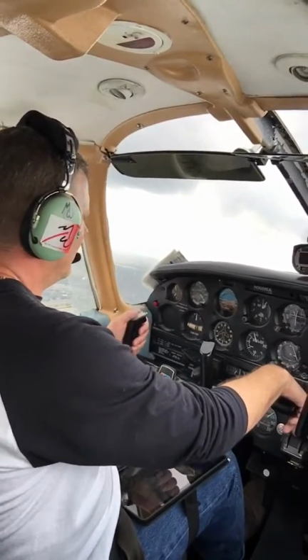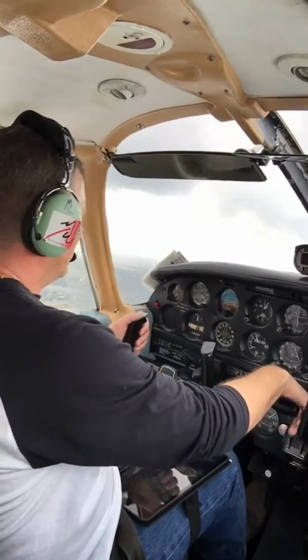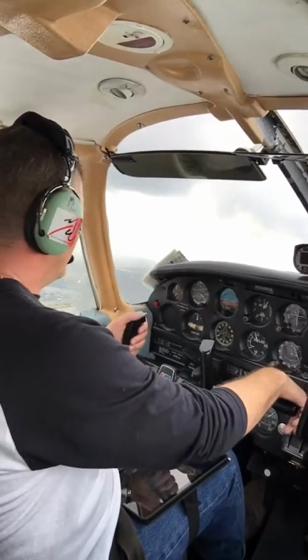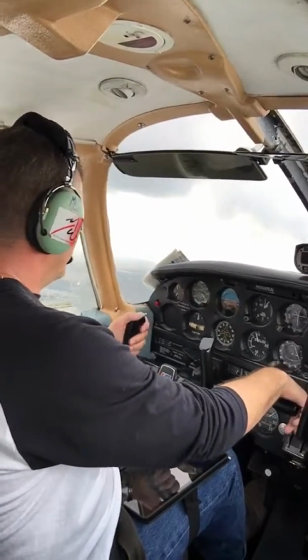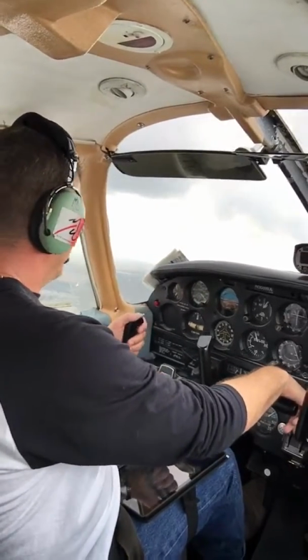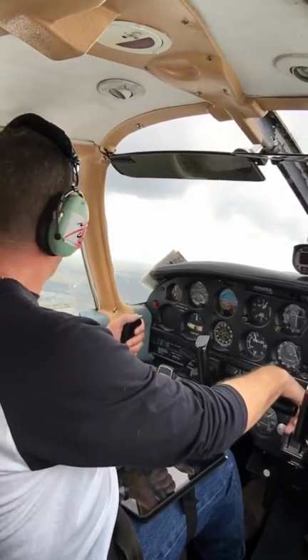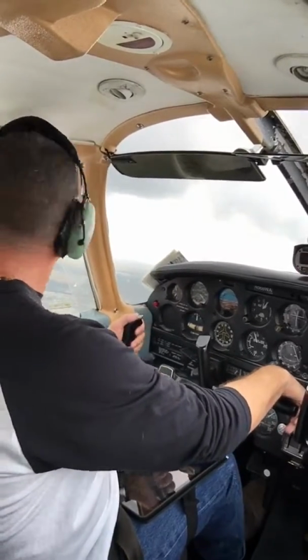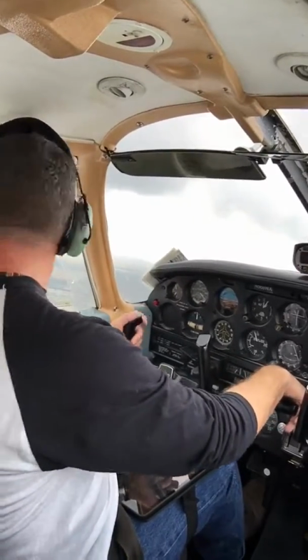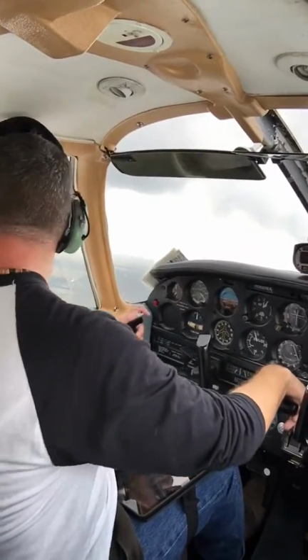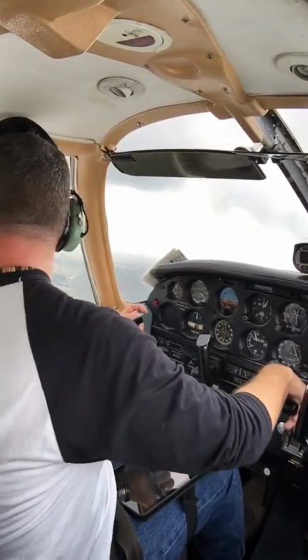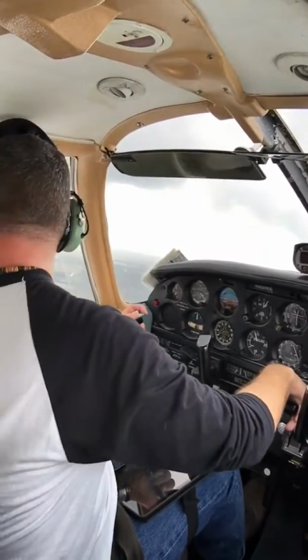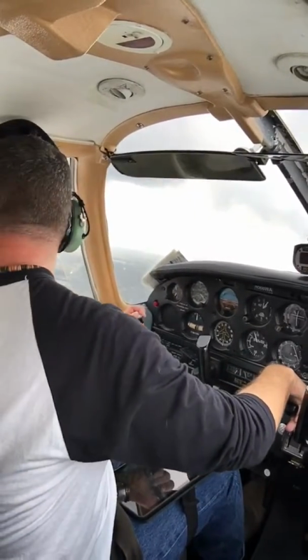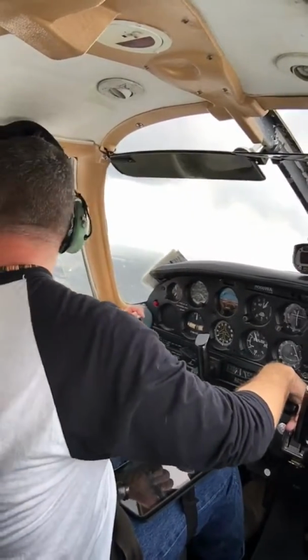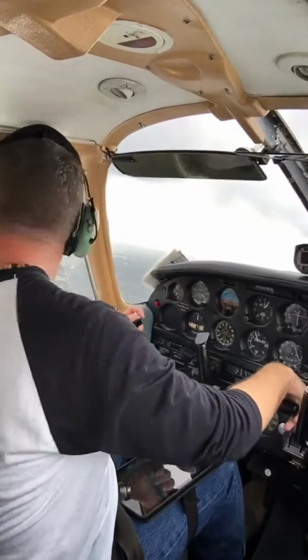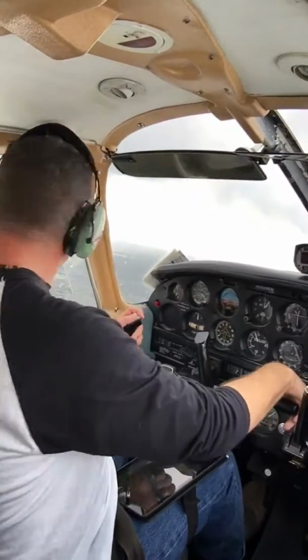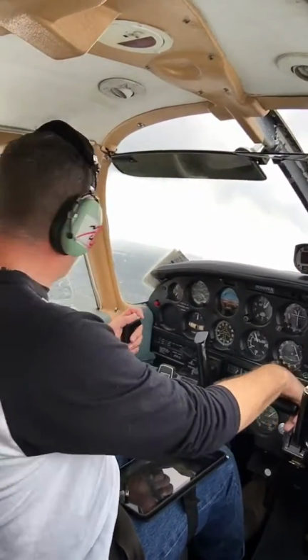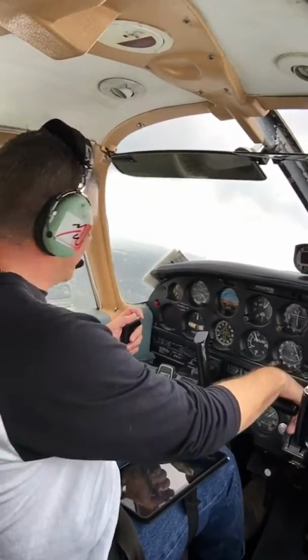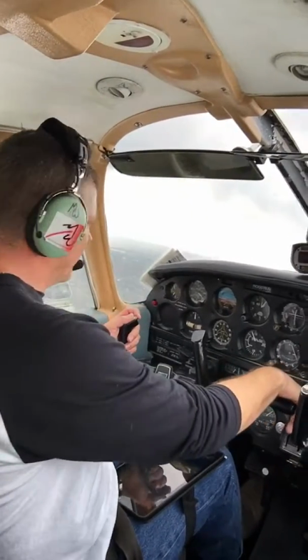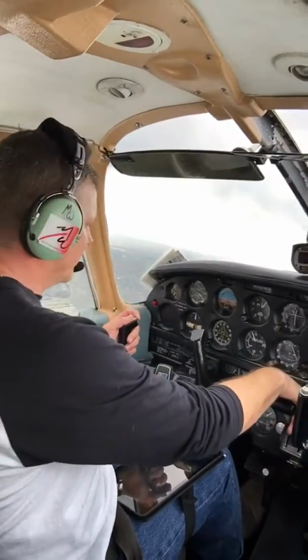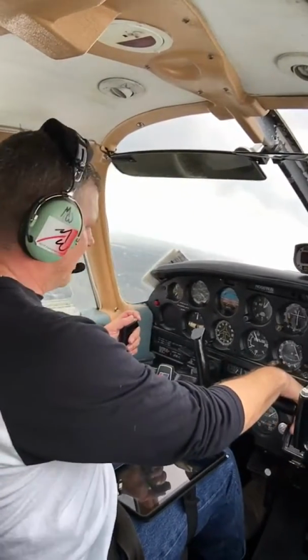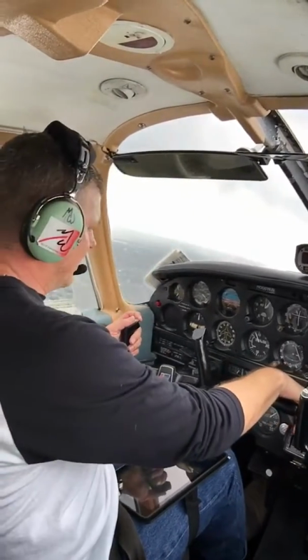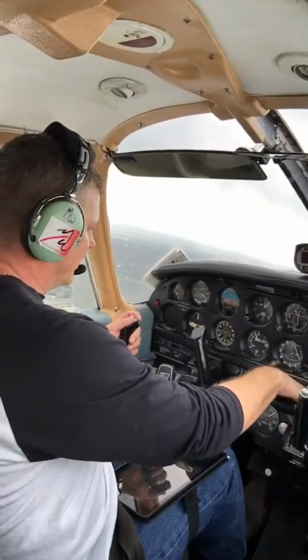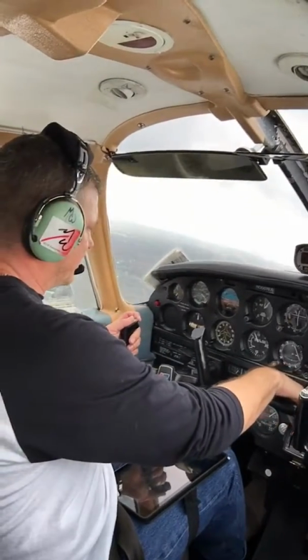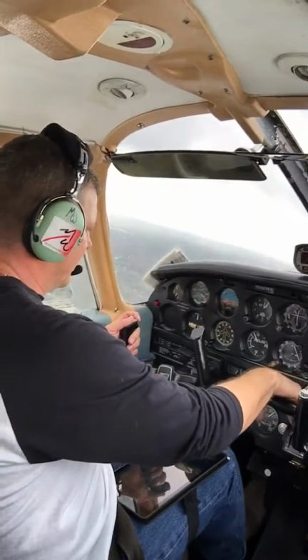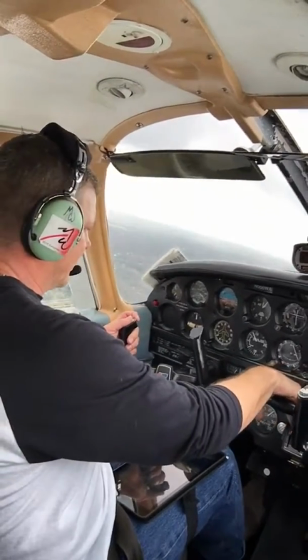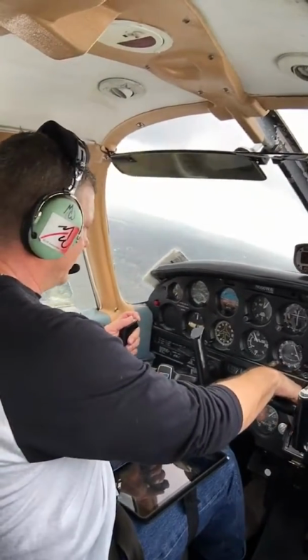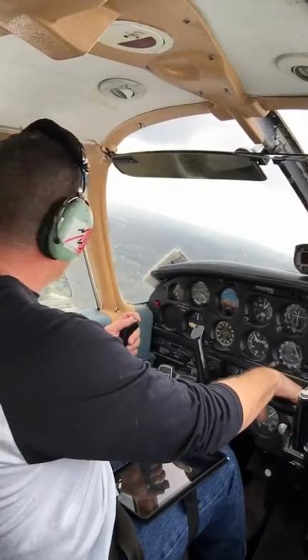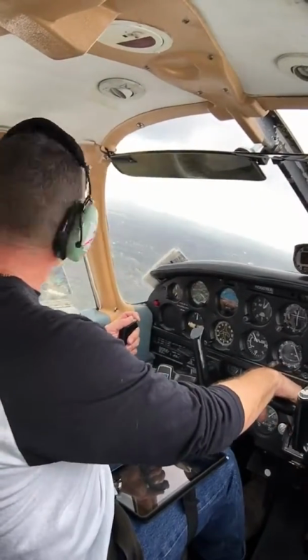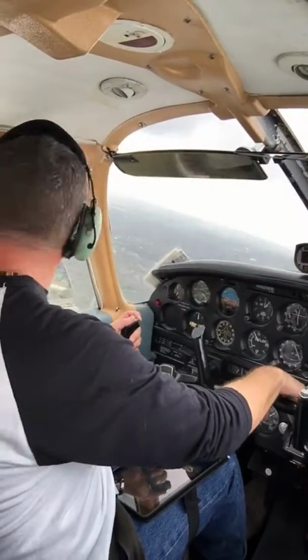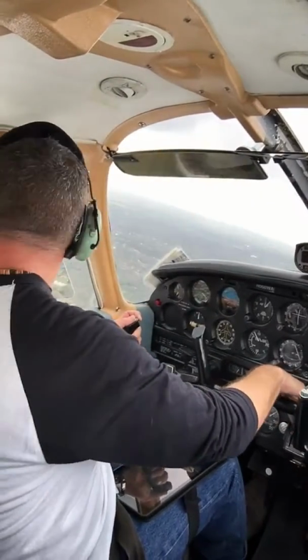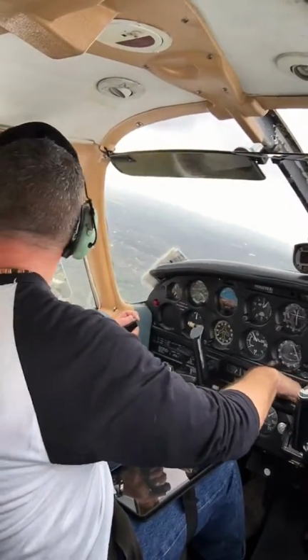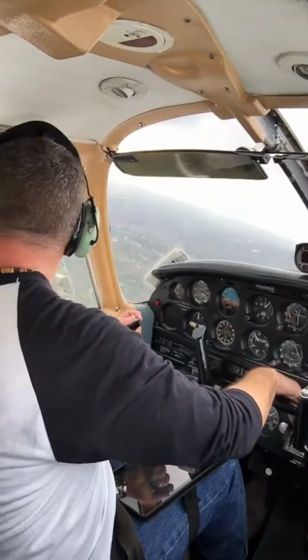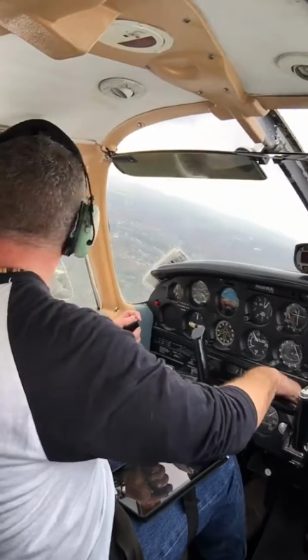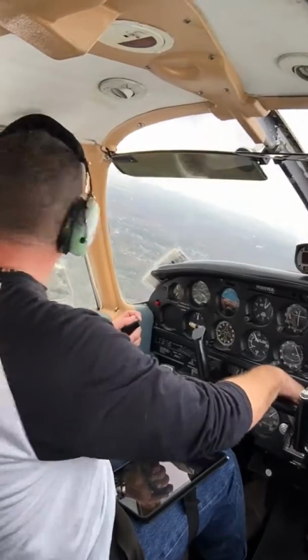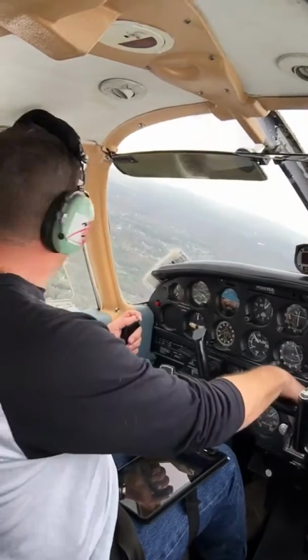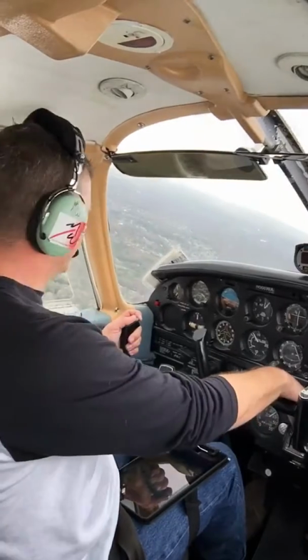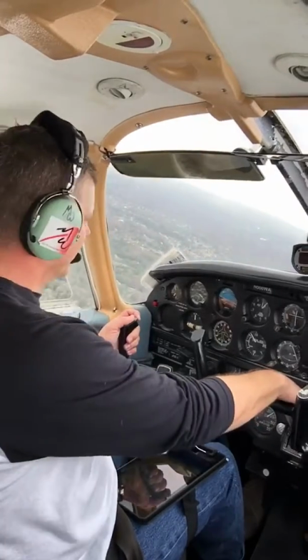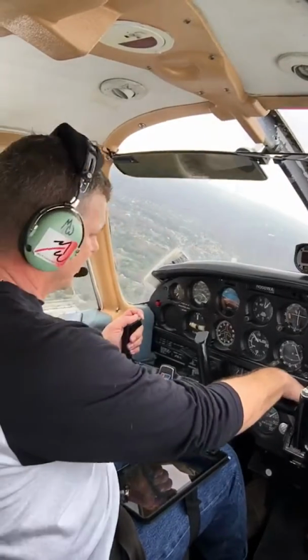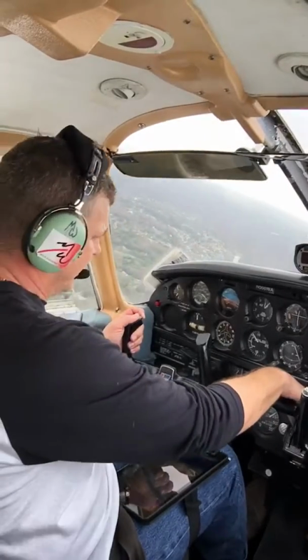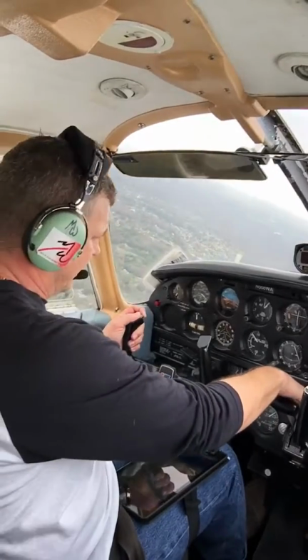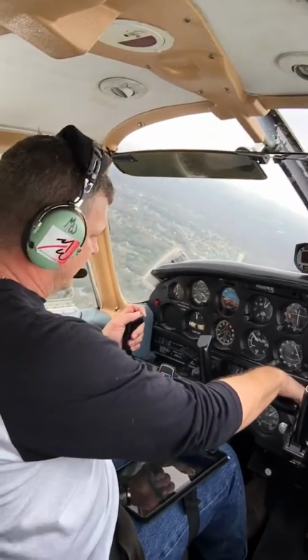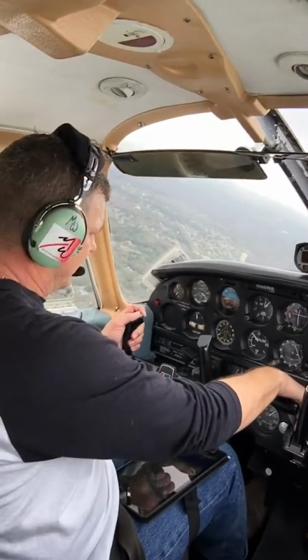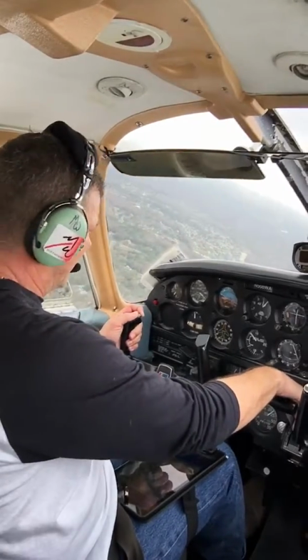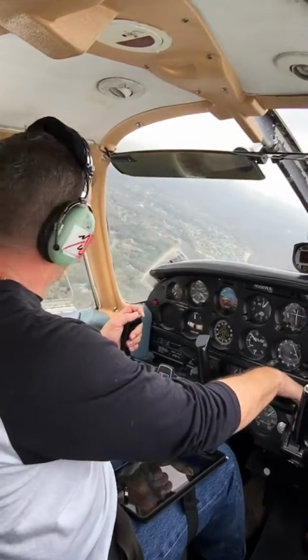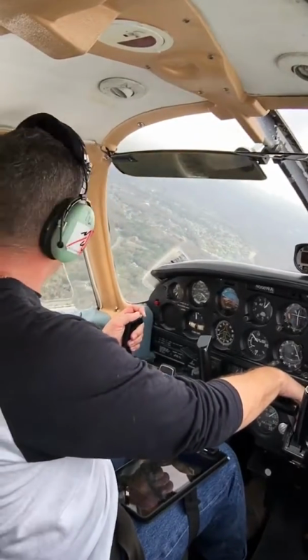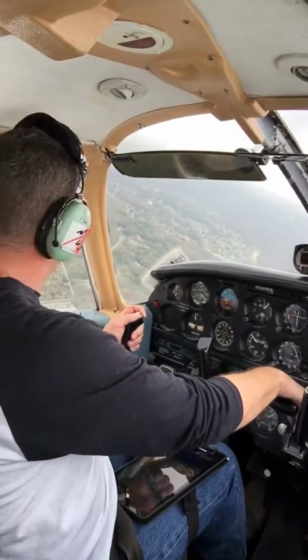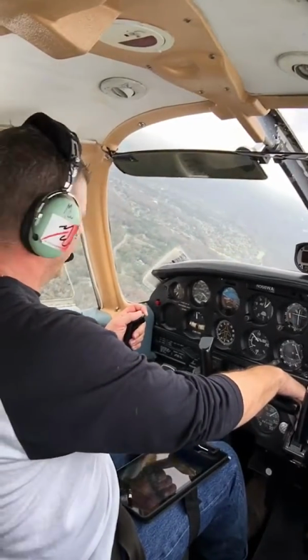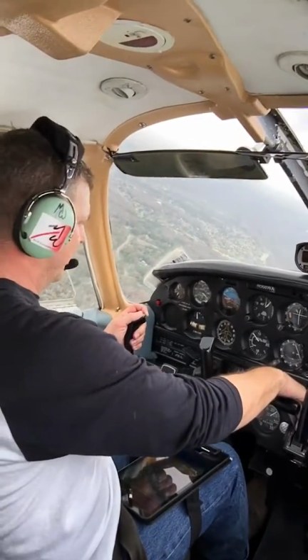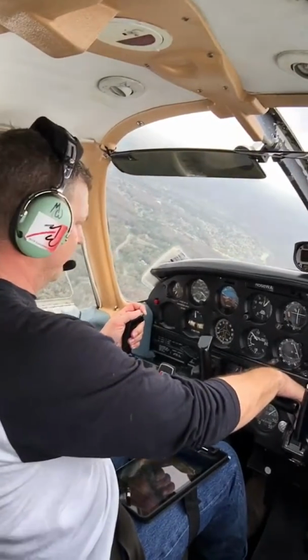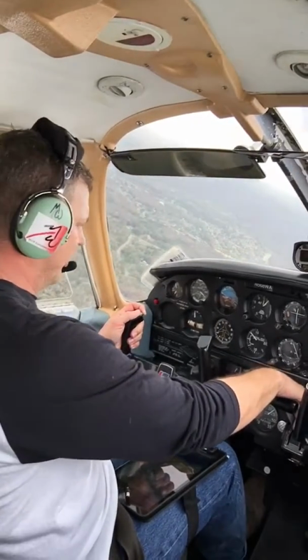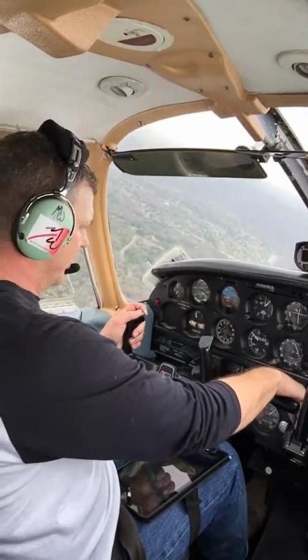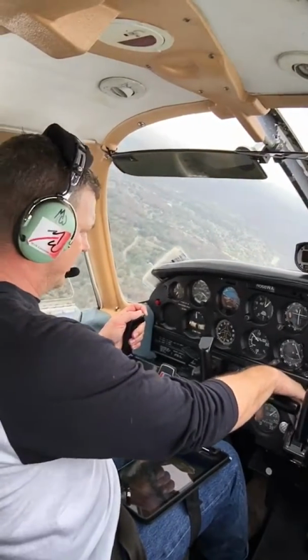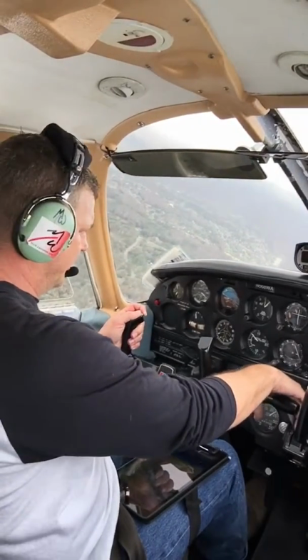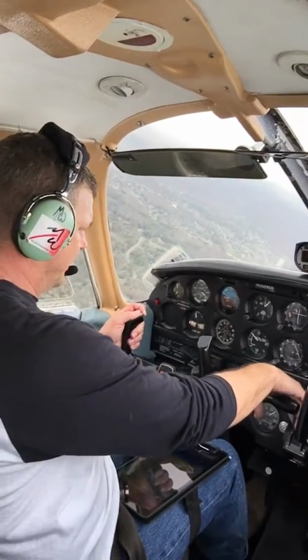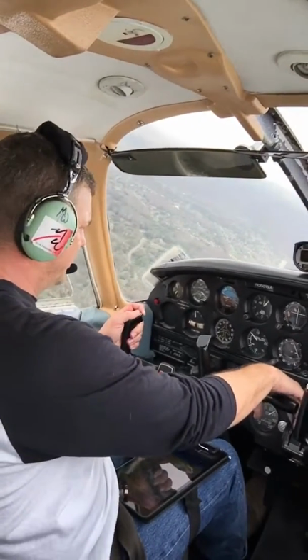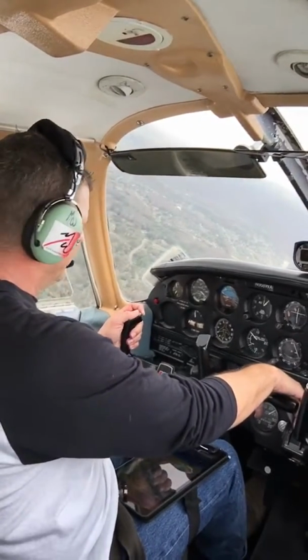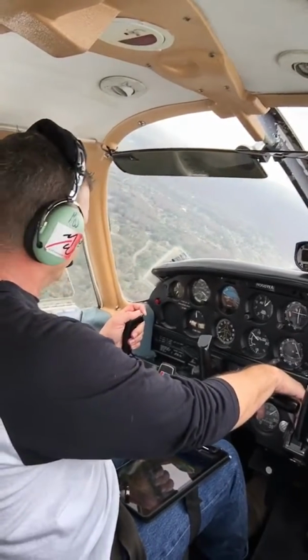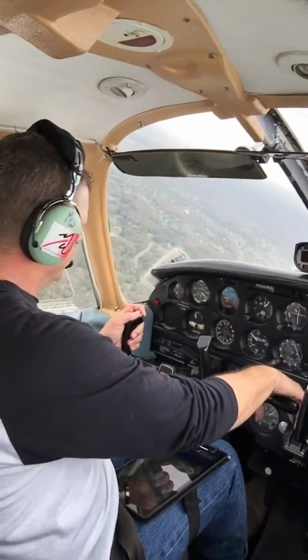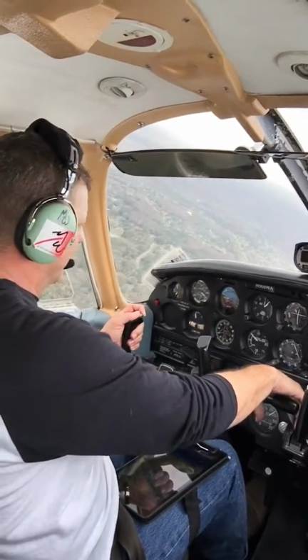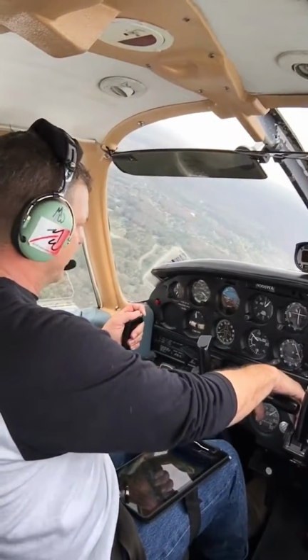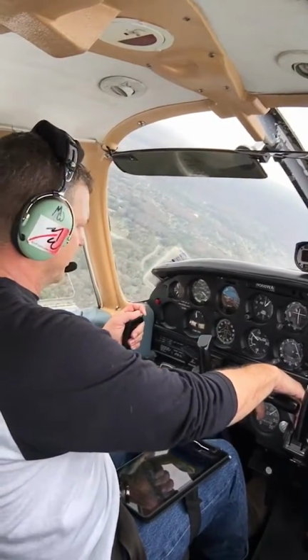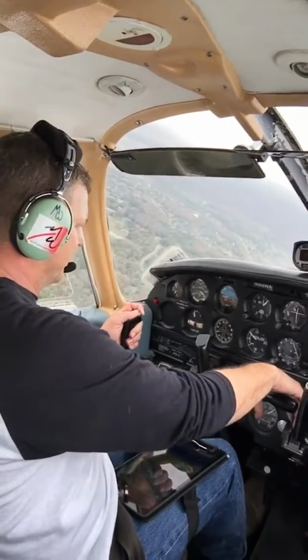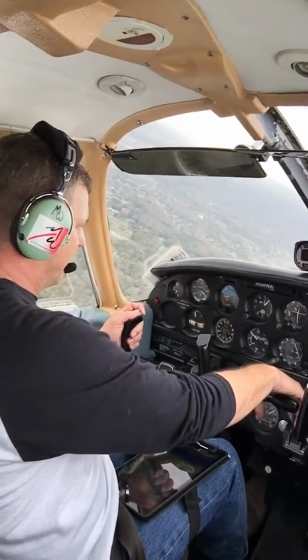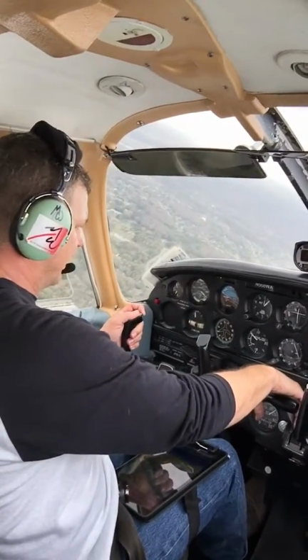There we are. Tamino traffic, Cherokee 6A Whiskey Alpha turning downwind runway 3-2, Tamino traffic. Perfect.